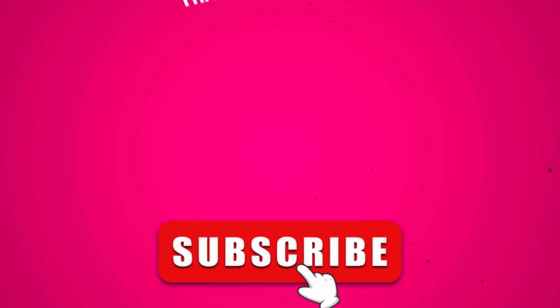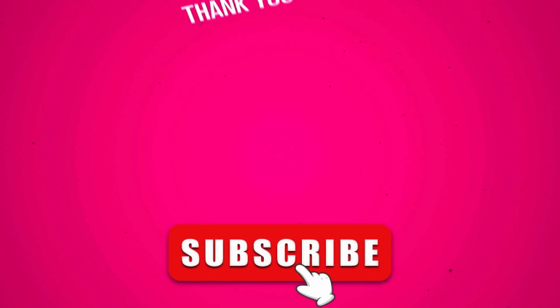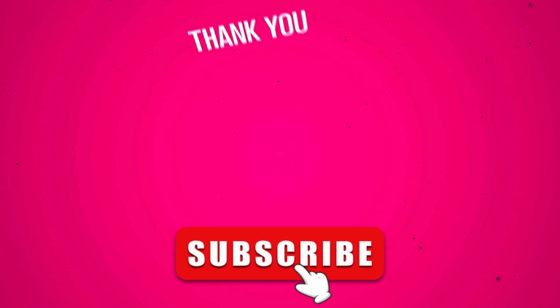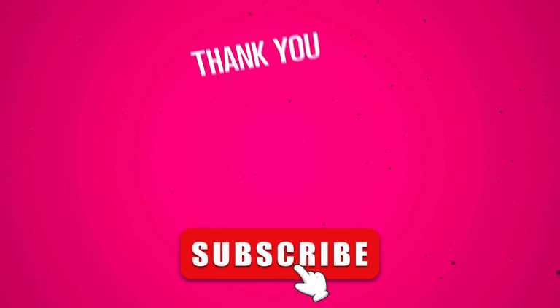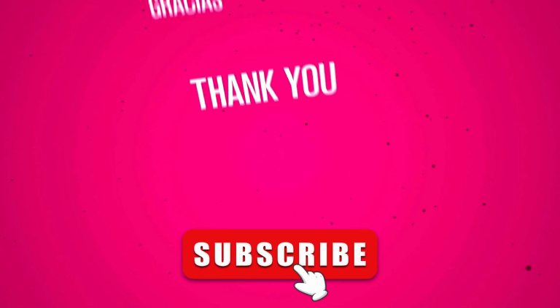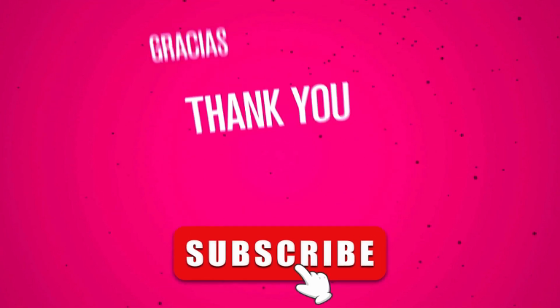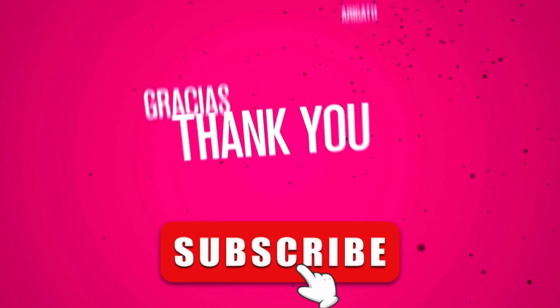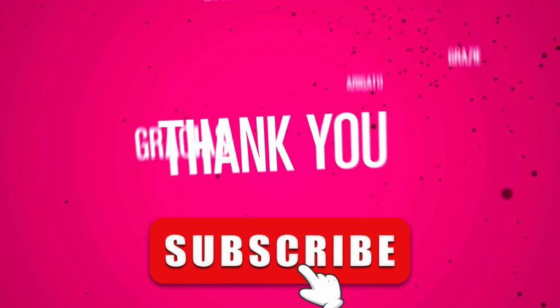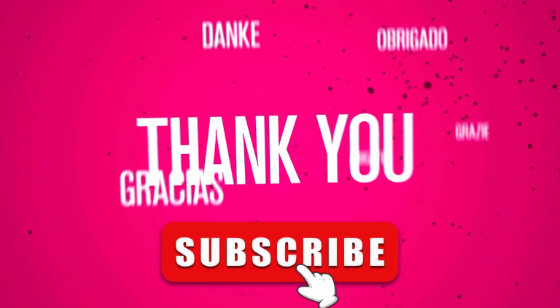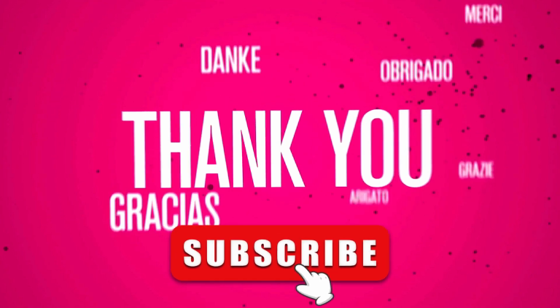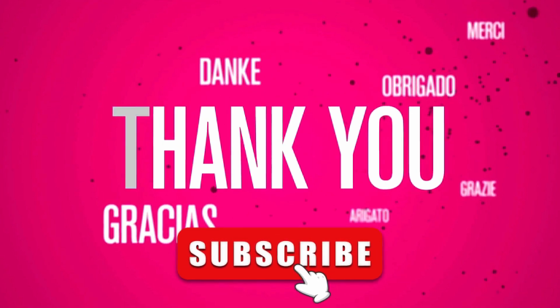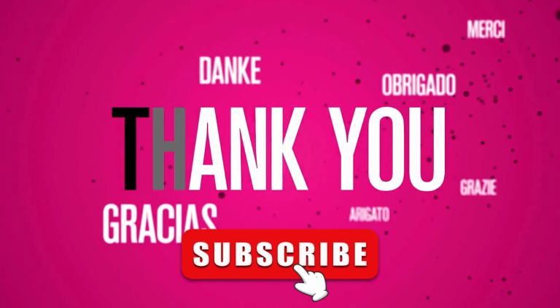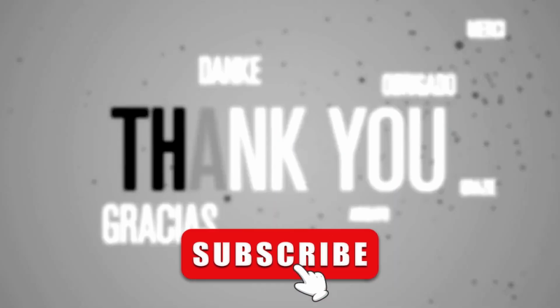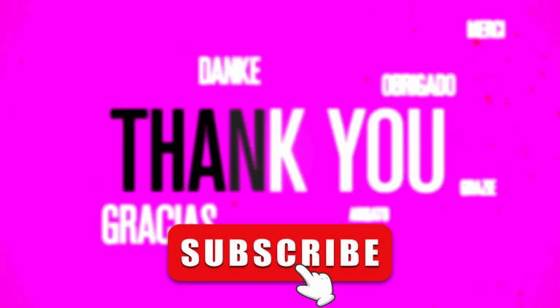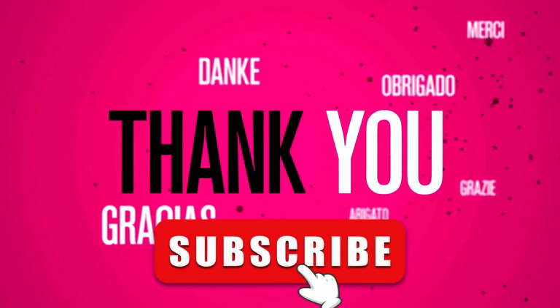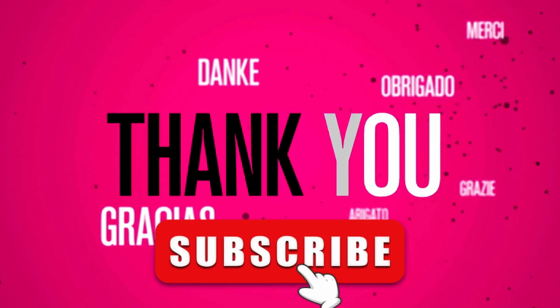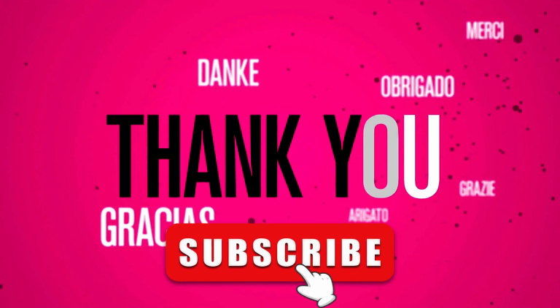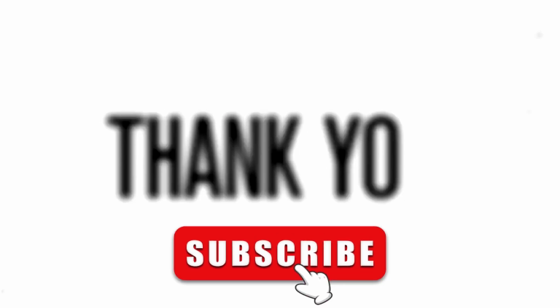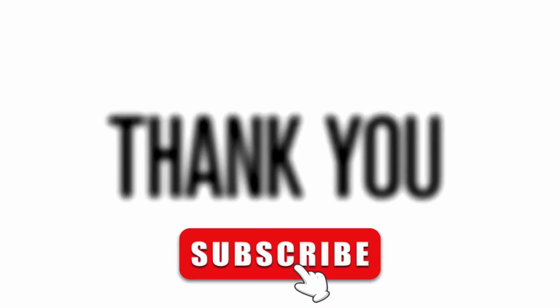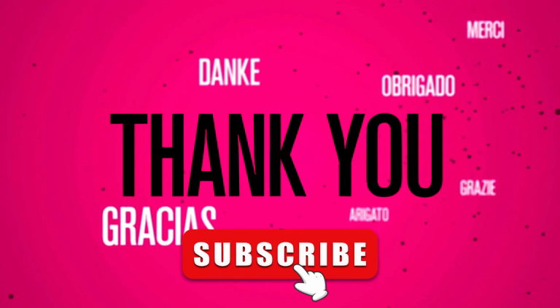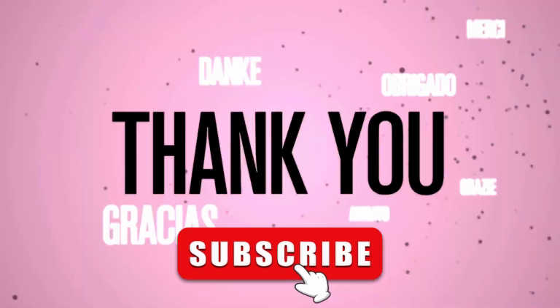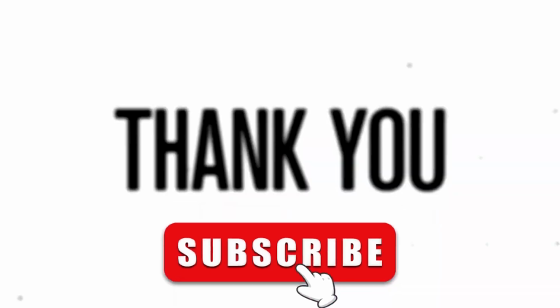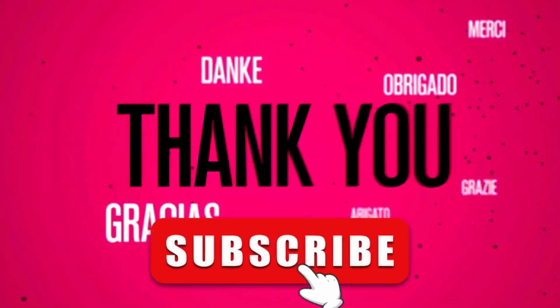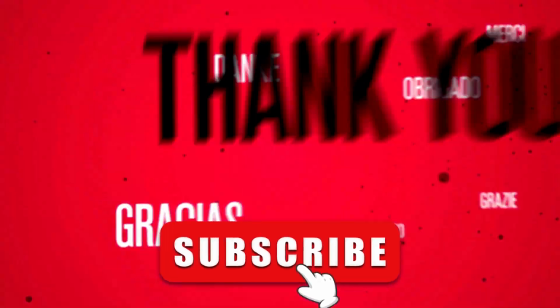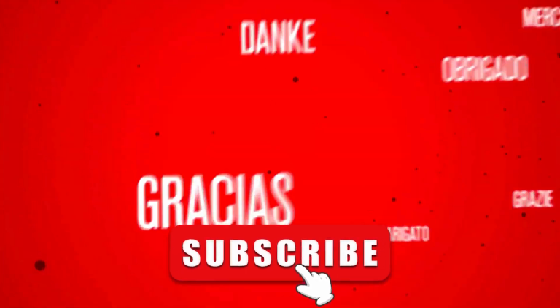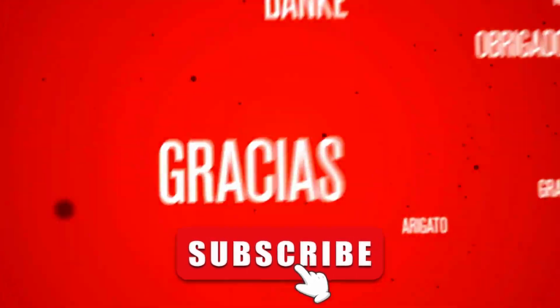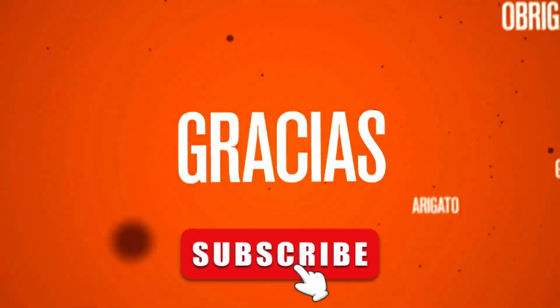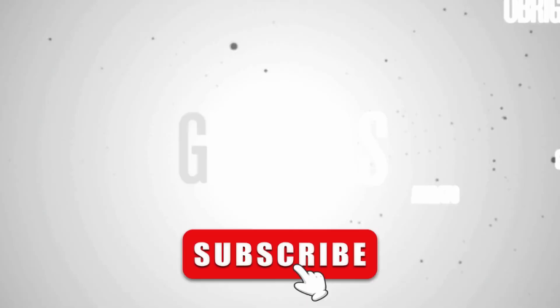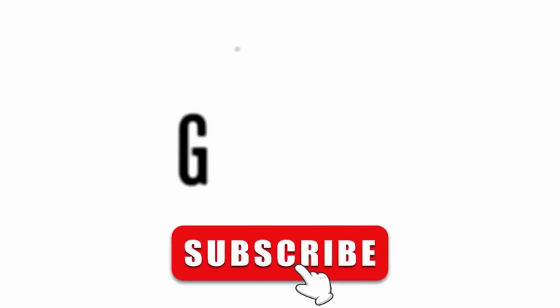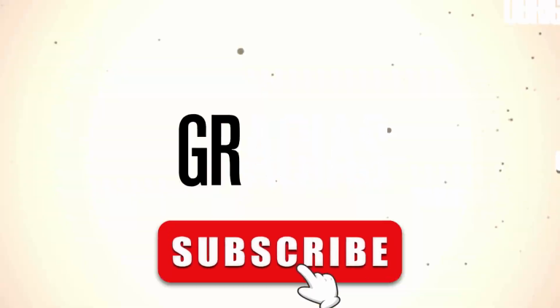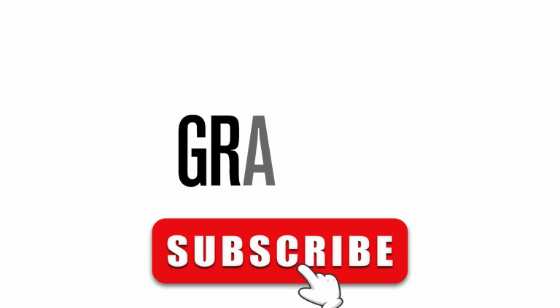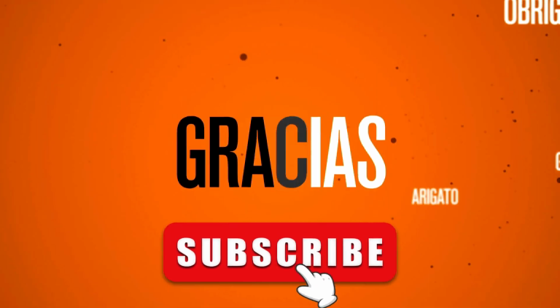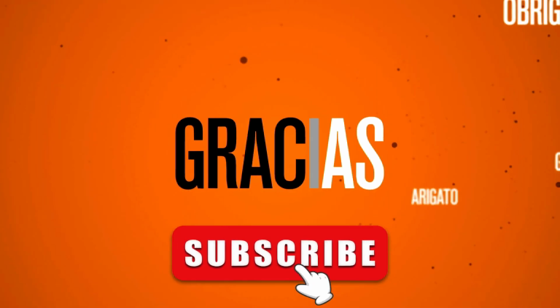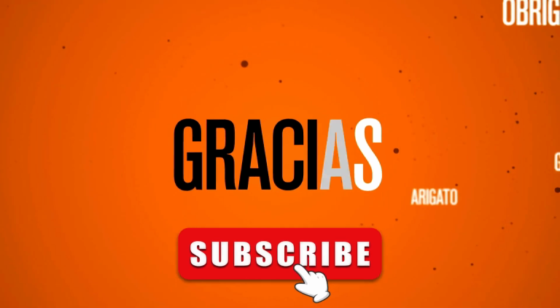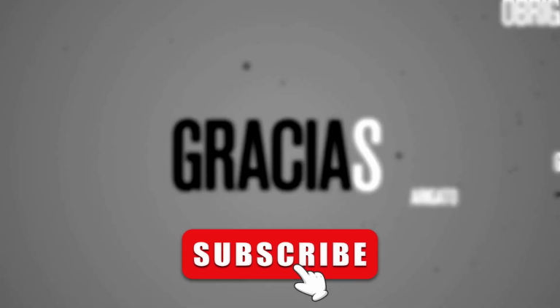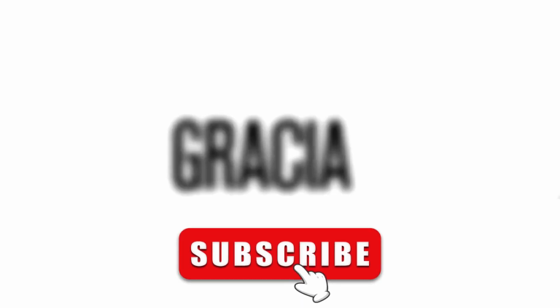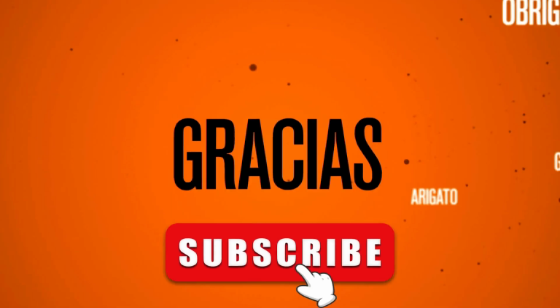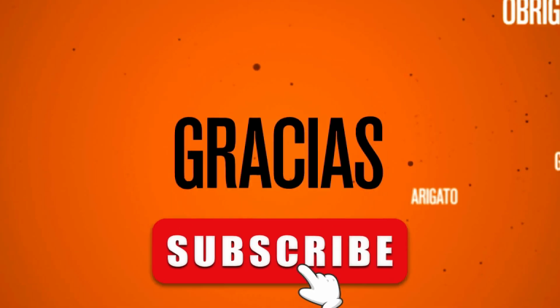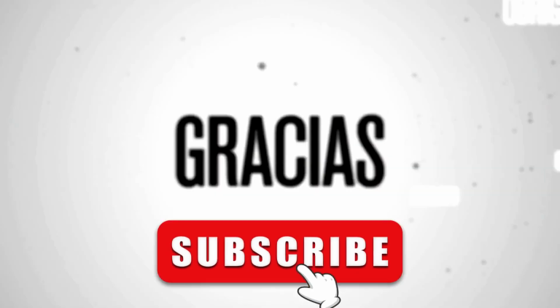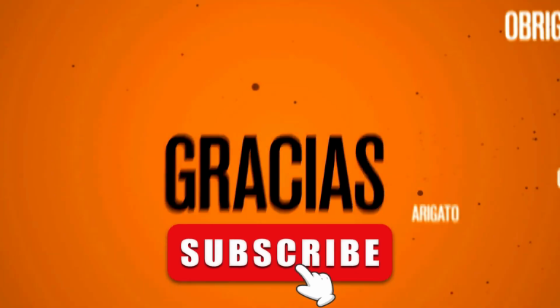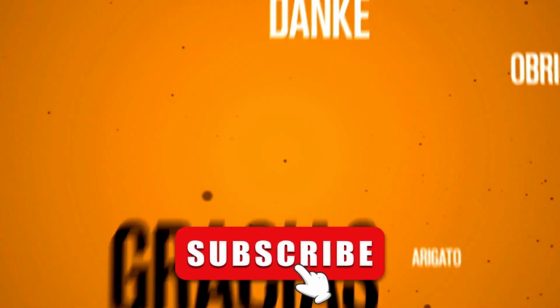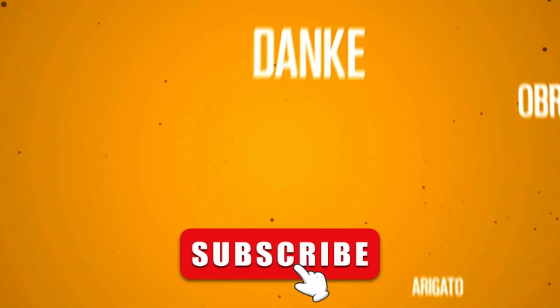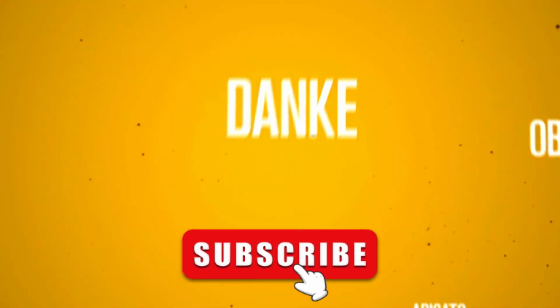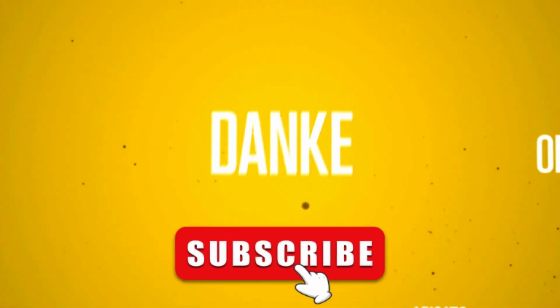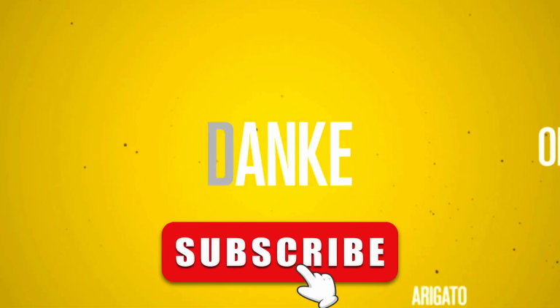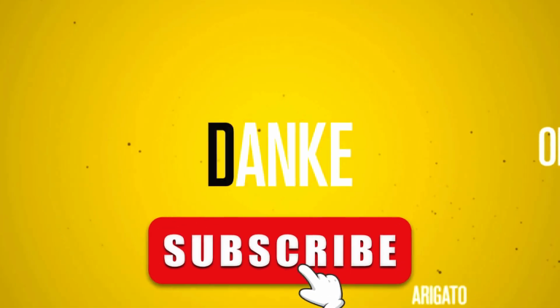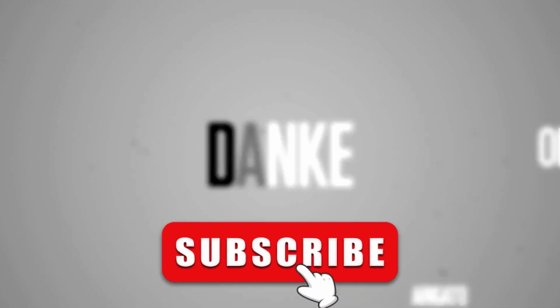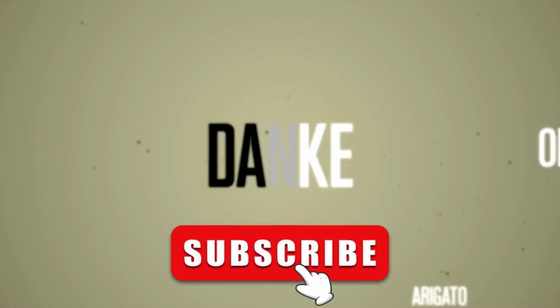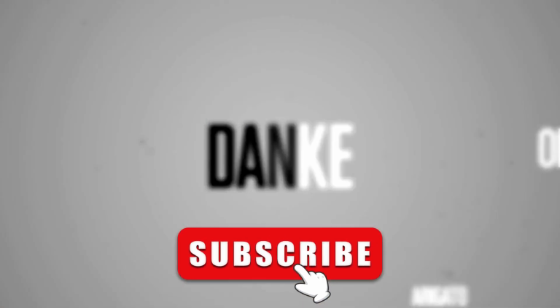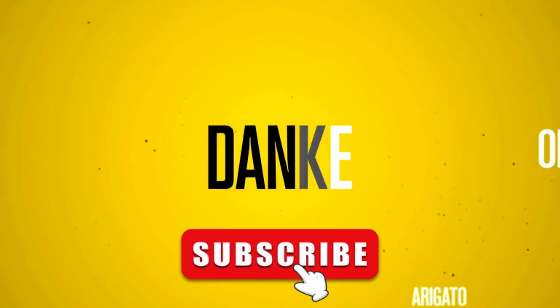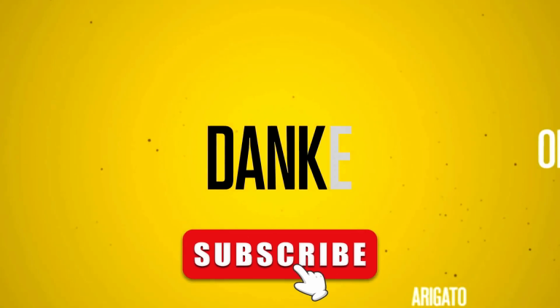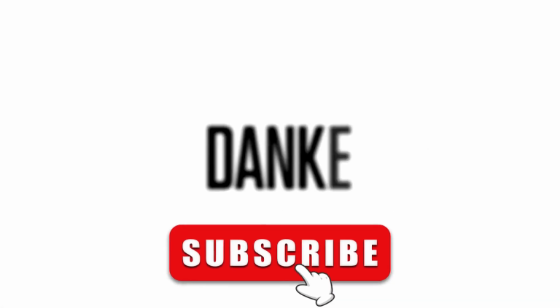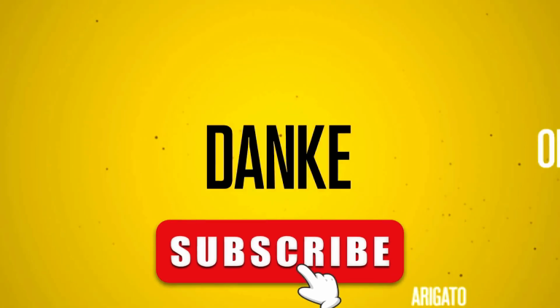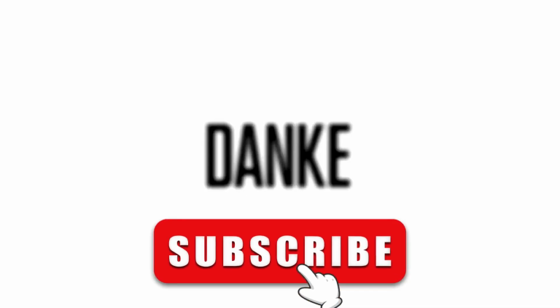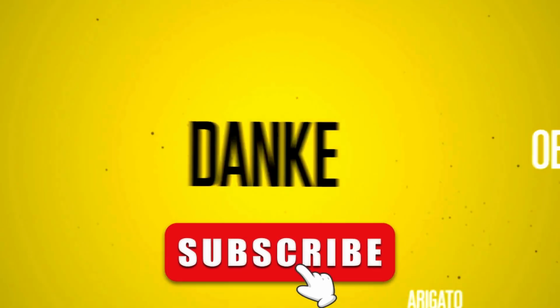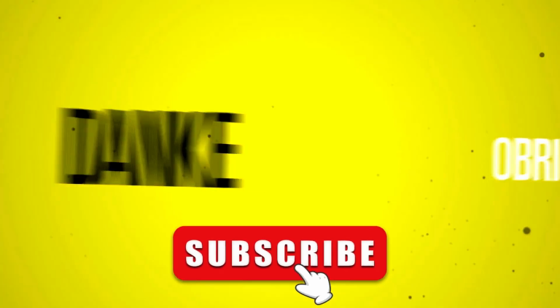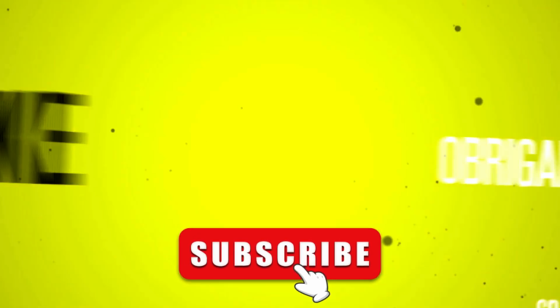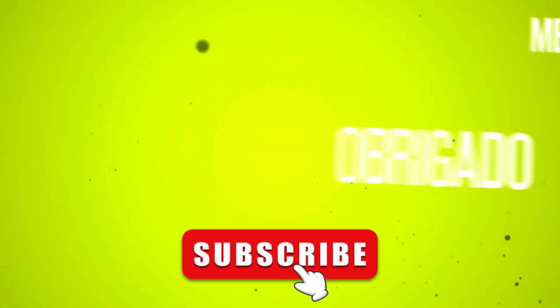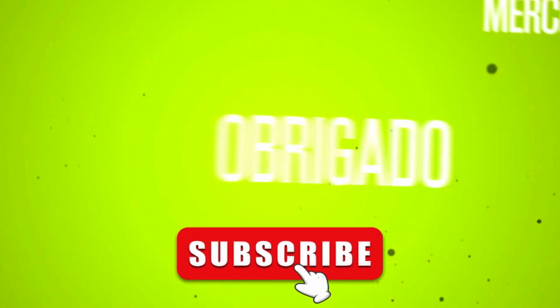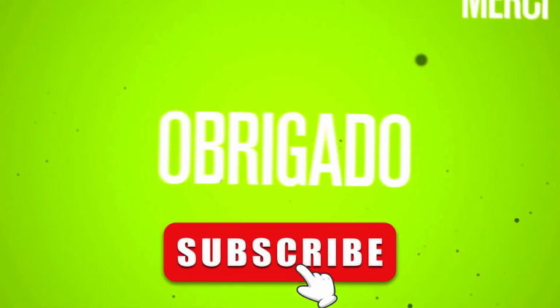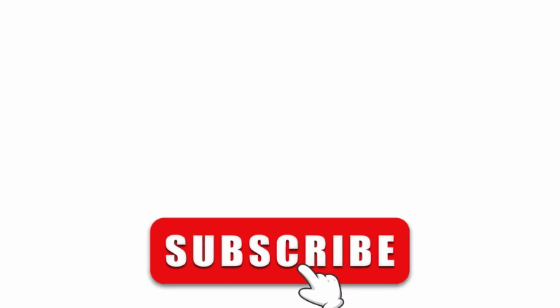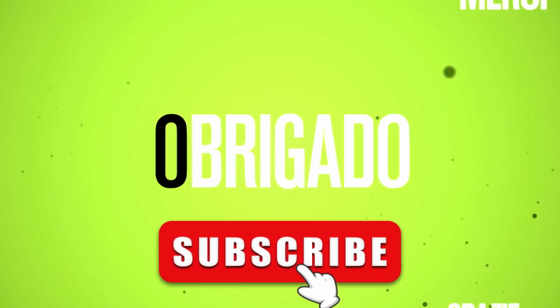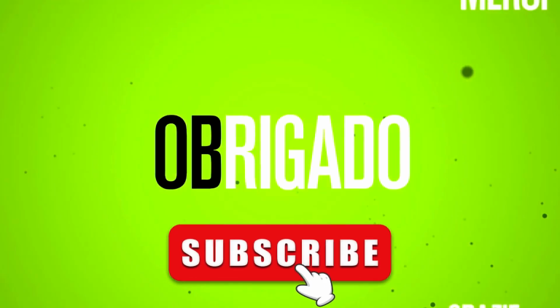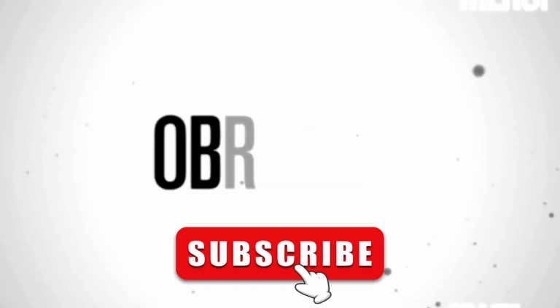I hope you found this video helpful, so please like and subscribe and we'll see you on the next one. Until next time.